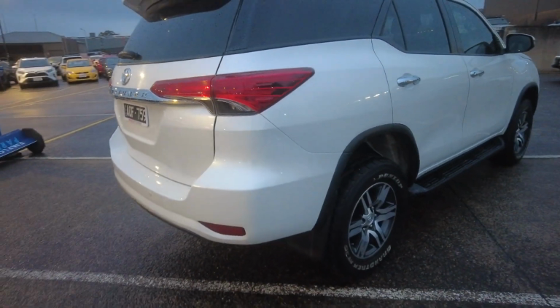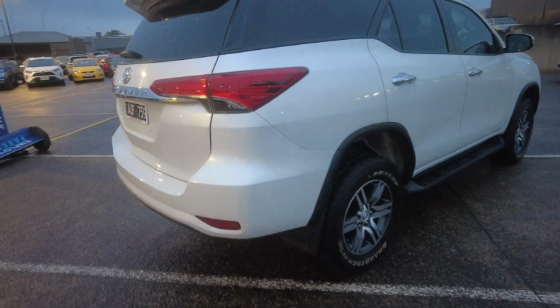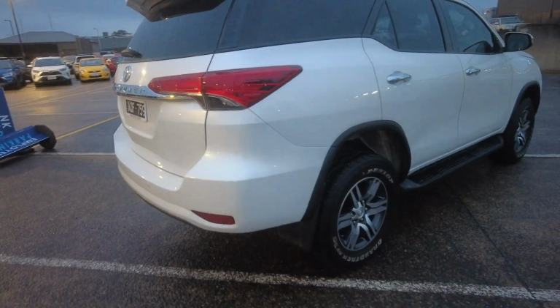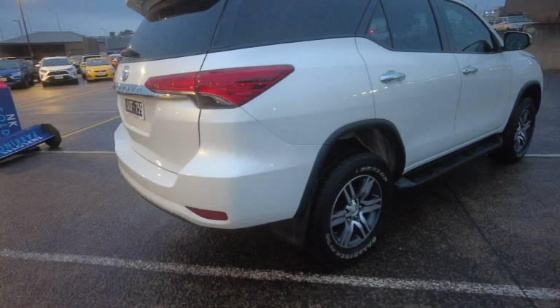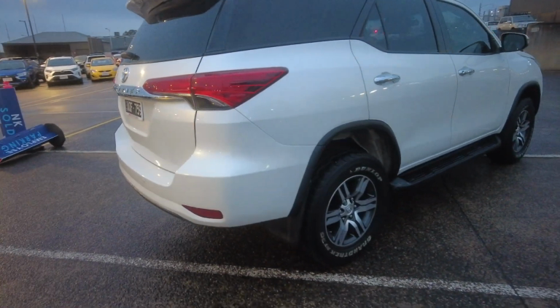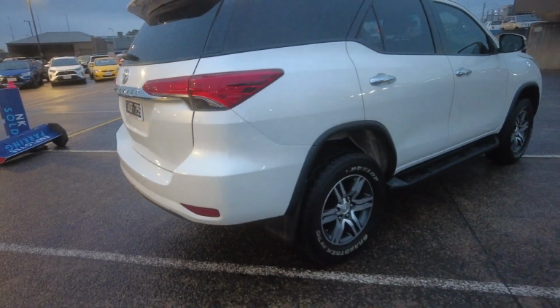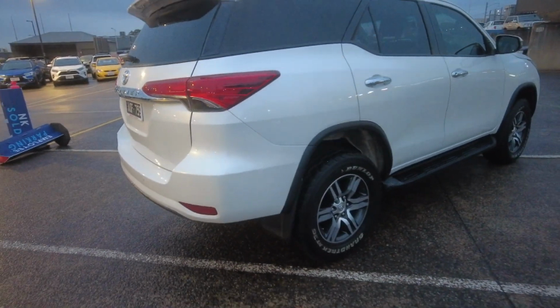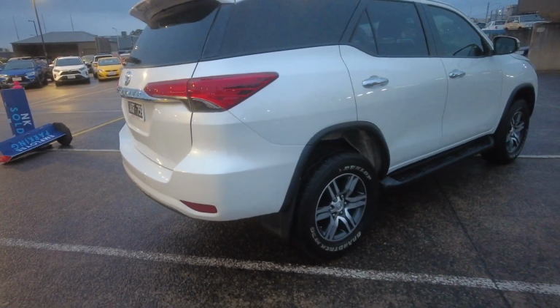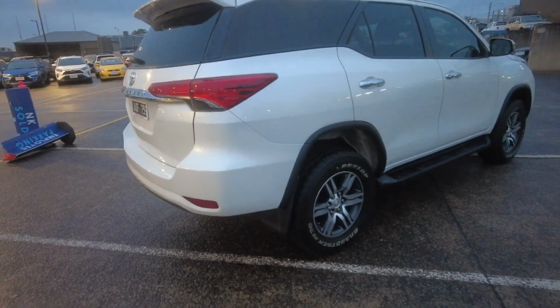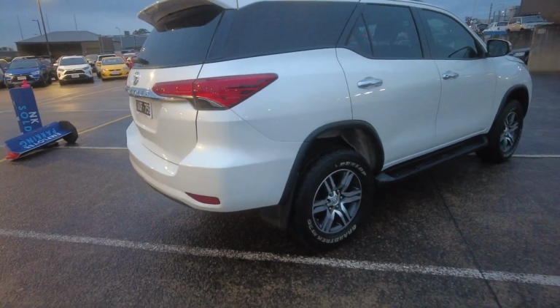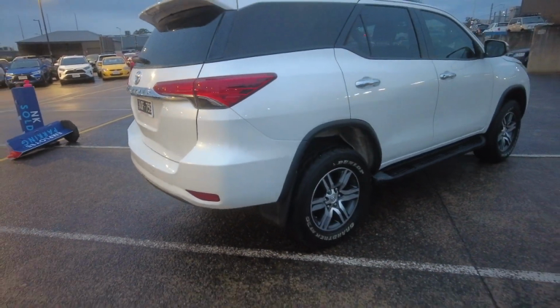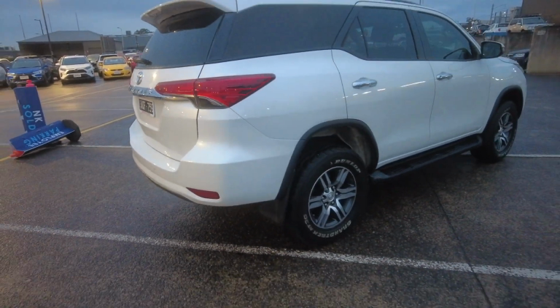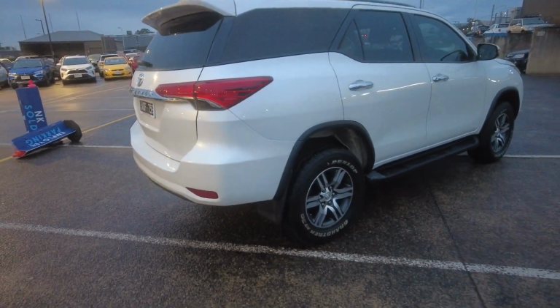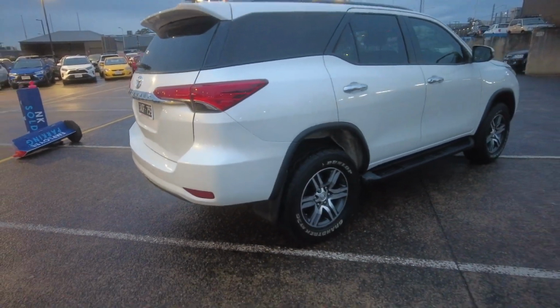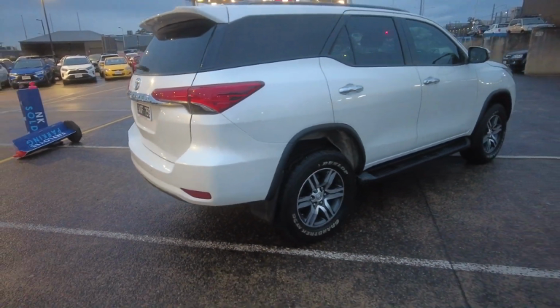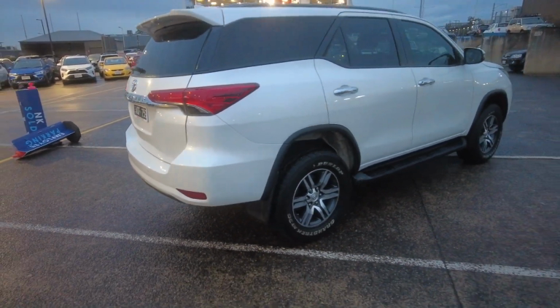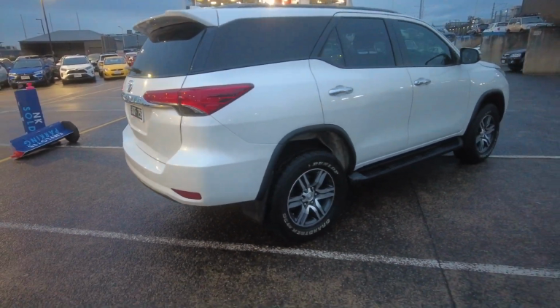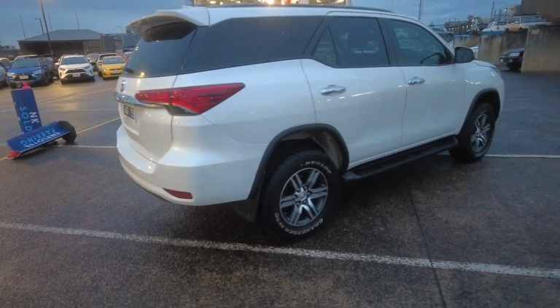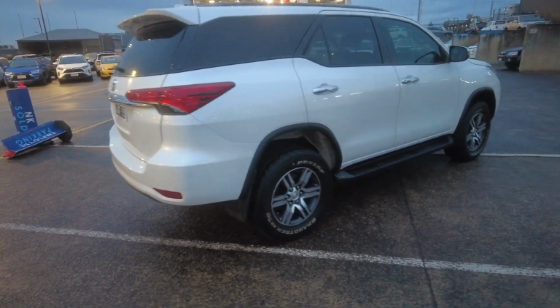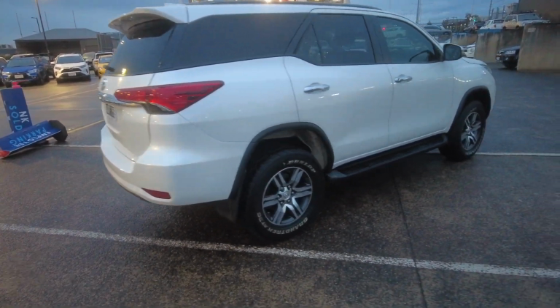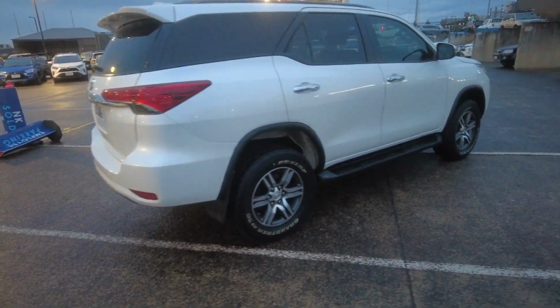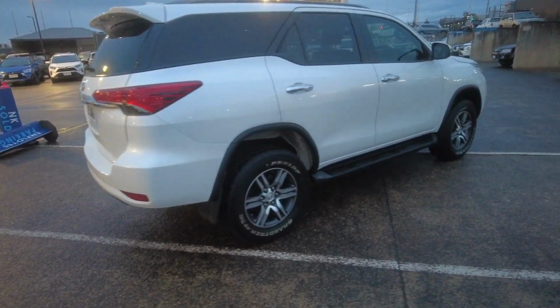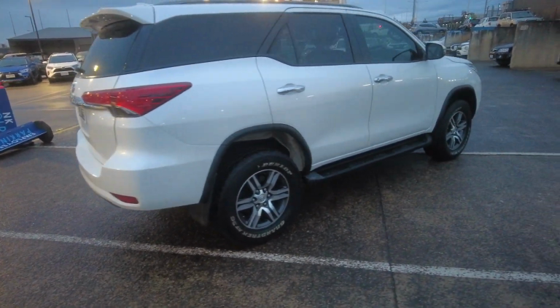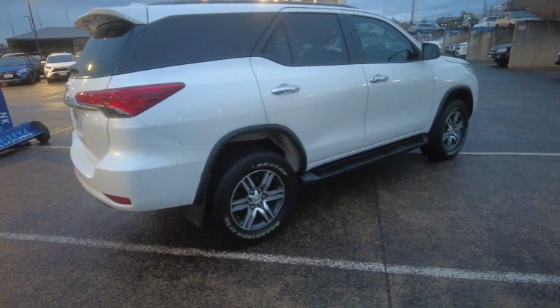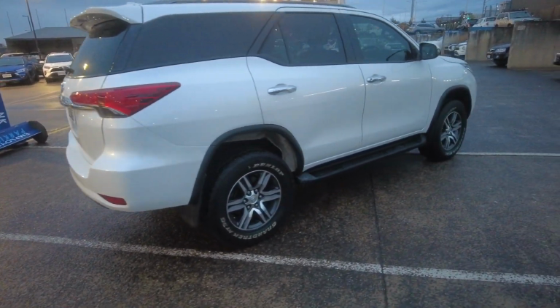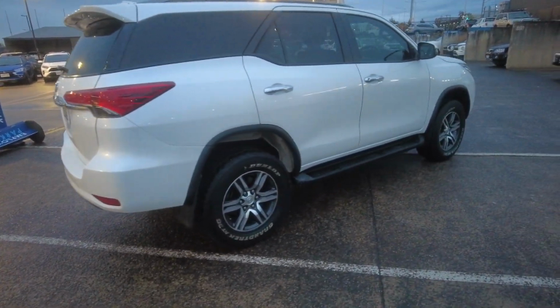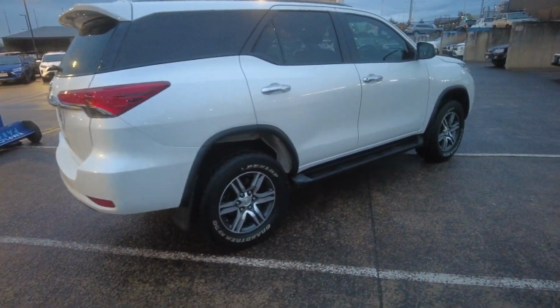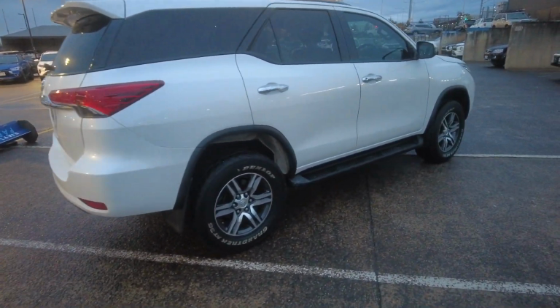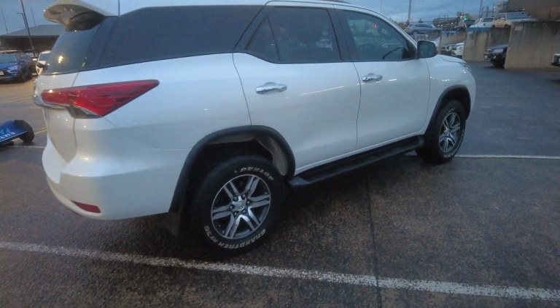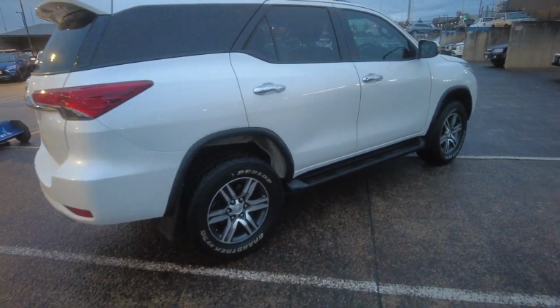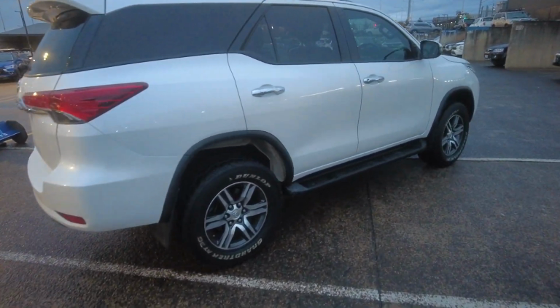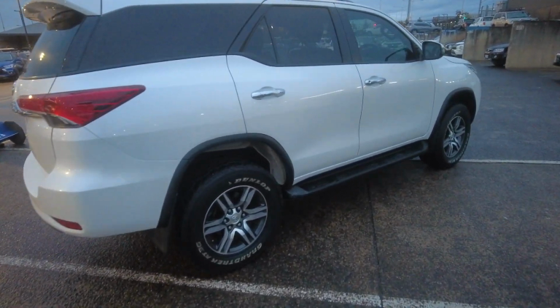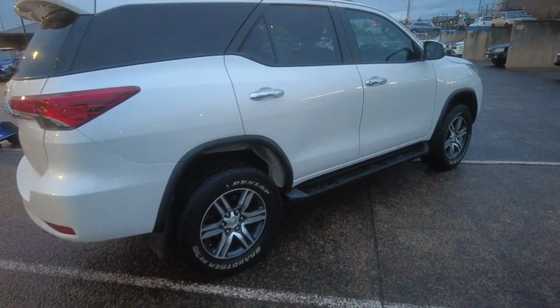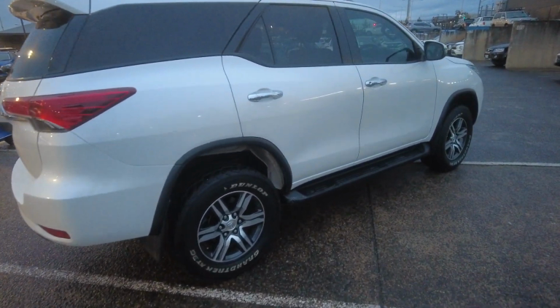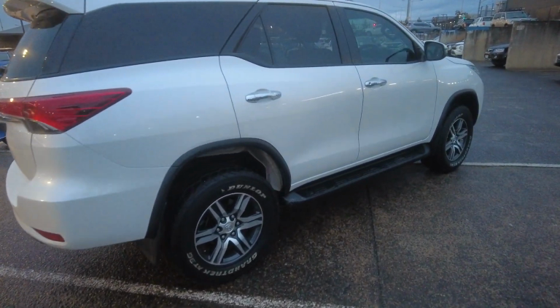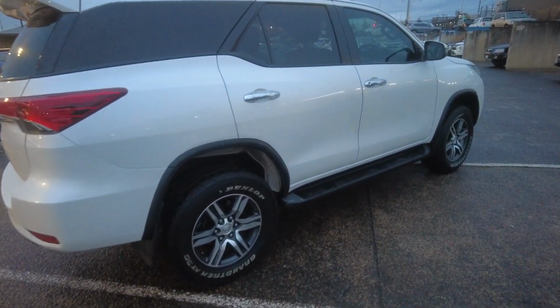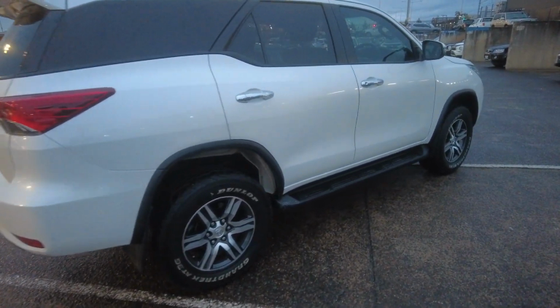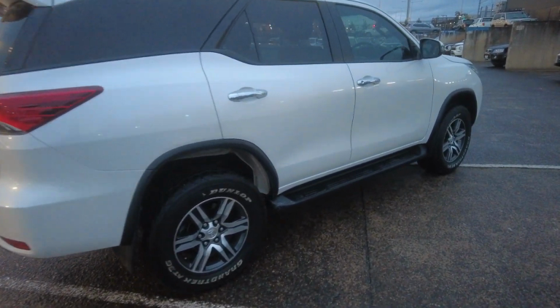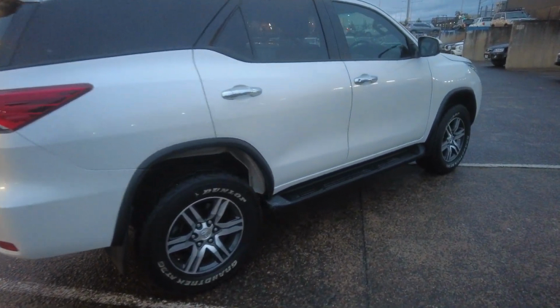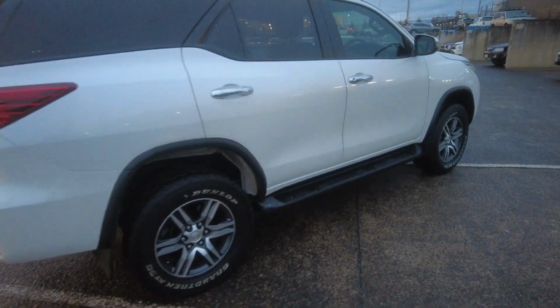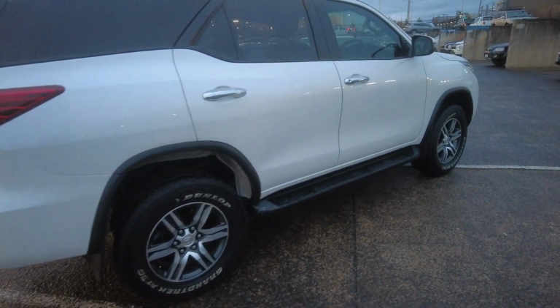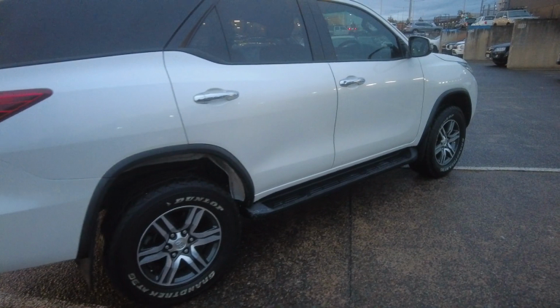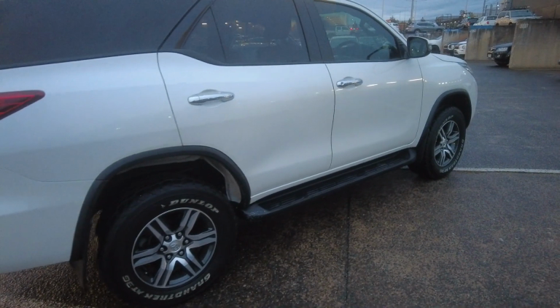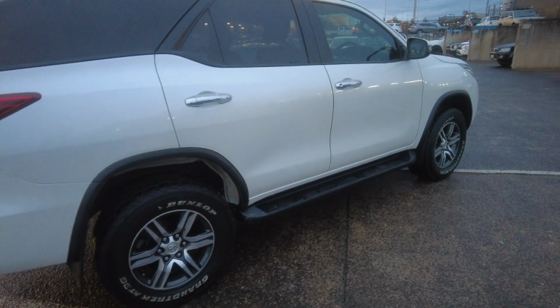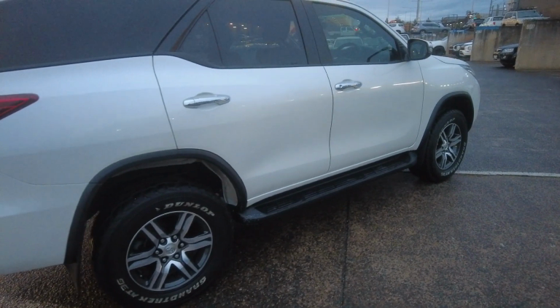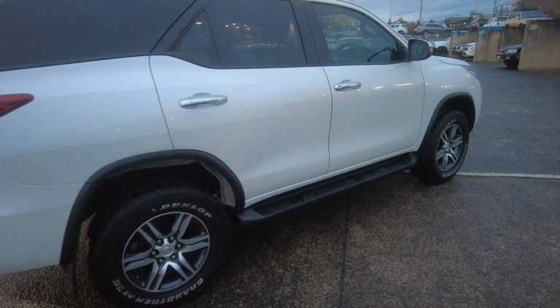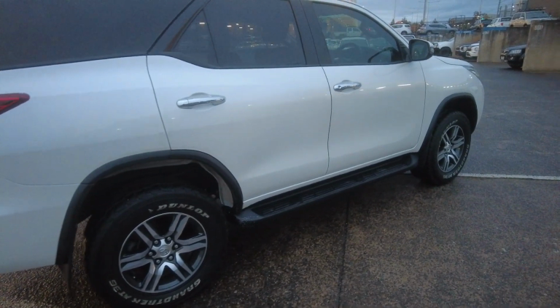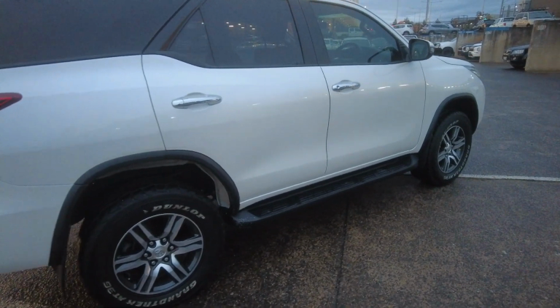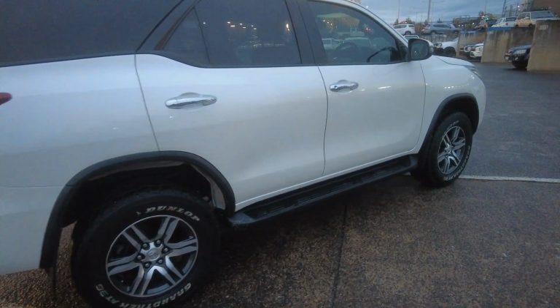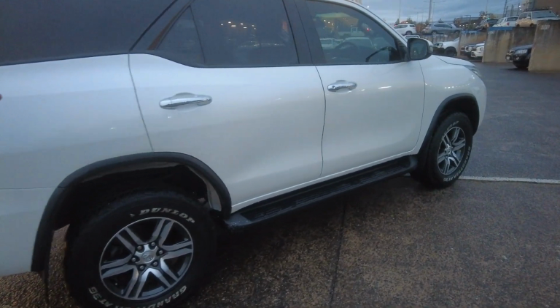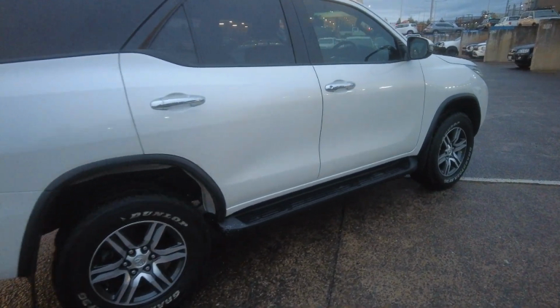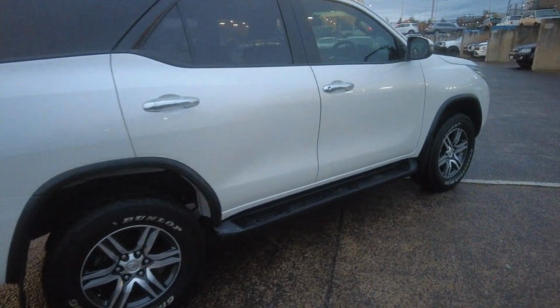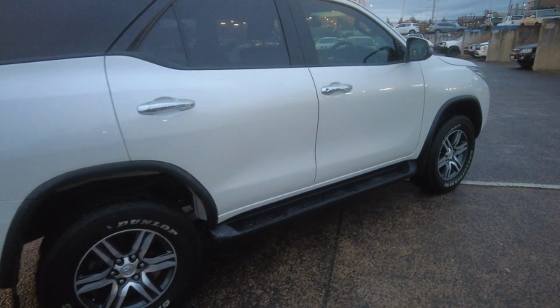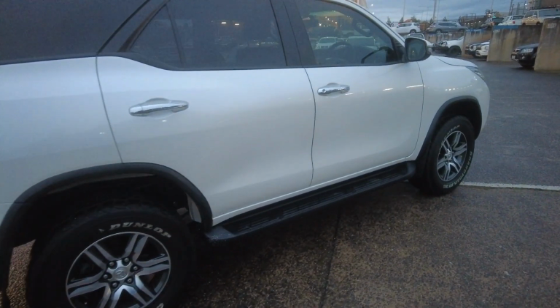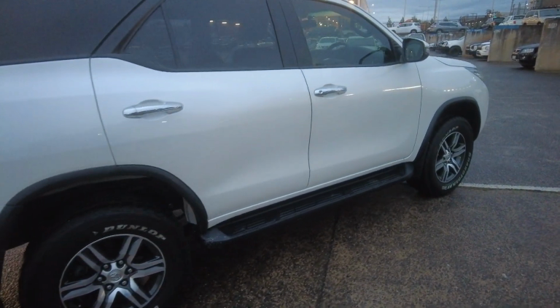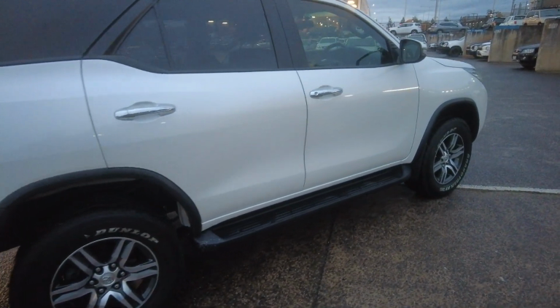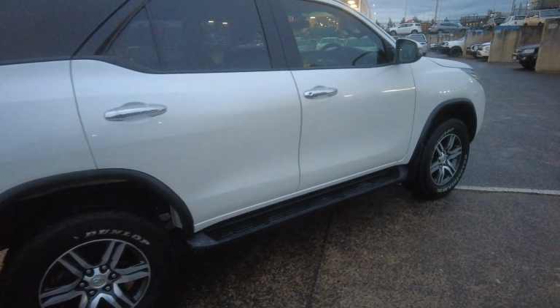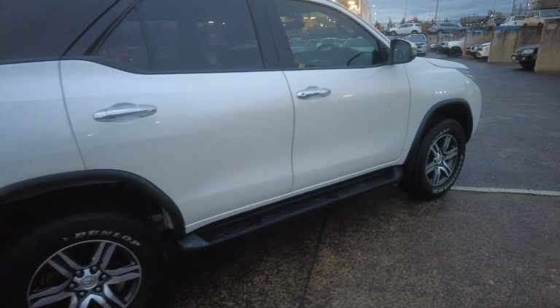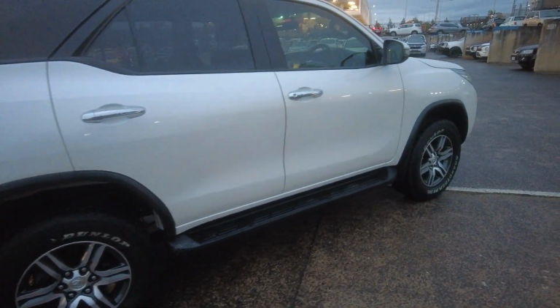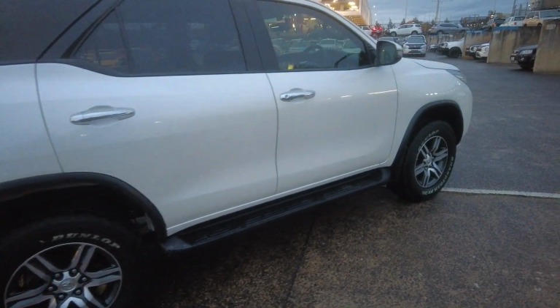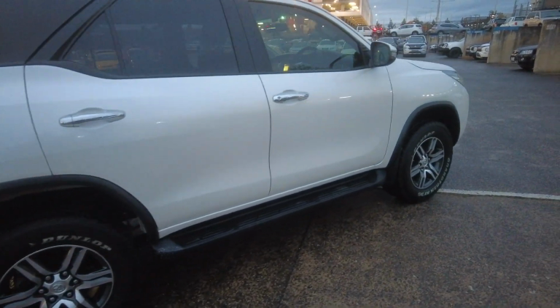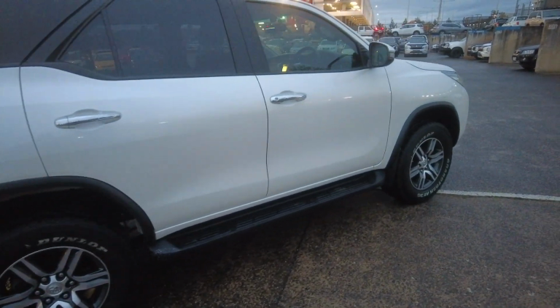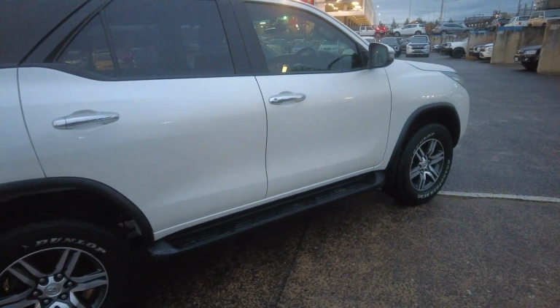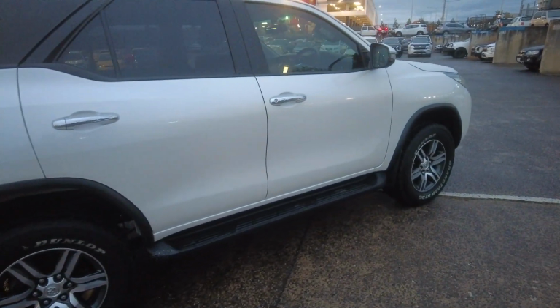See how the car looks from the side profile — looks very clean, no dents, no scratches. It's a pearl white colour.